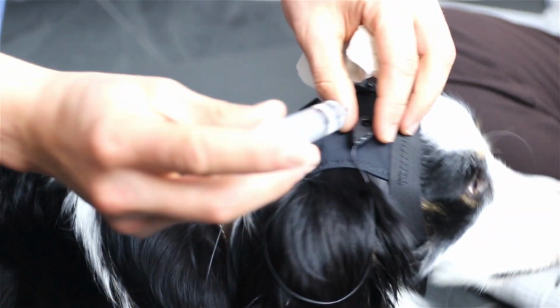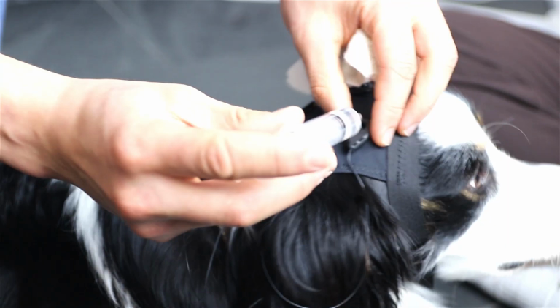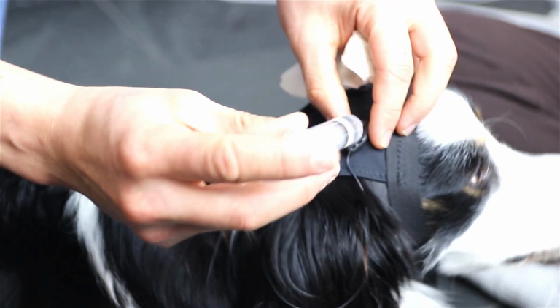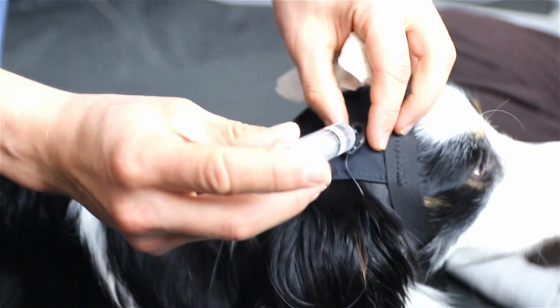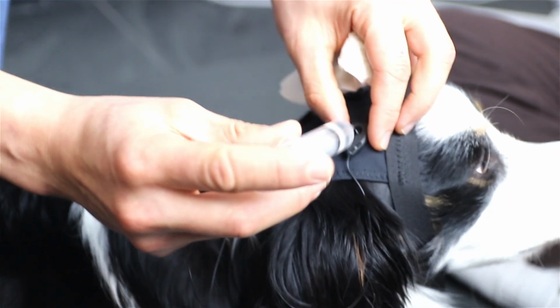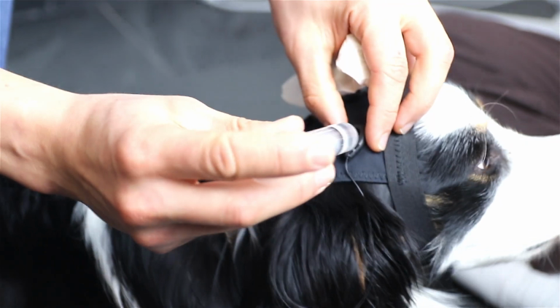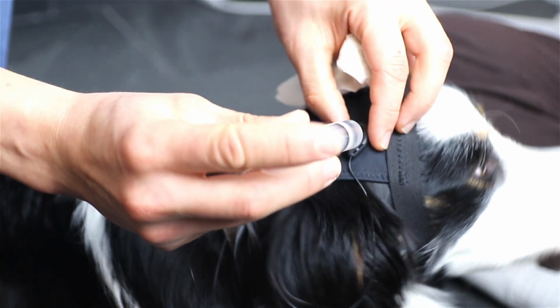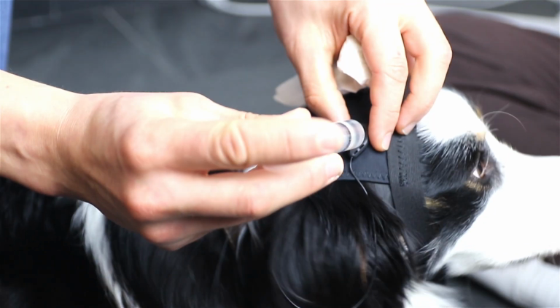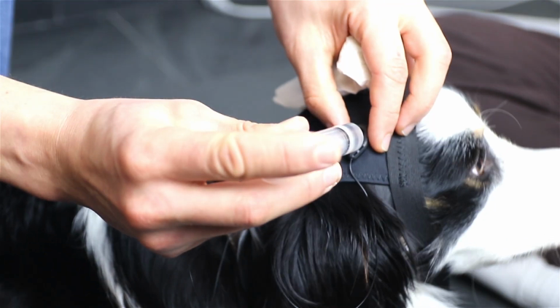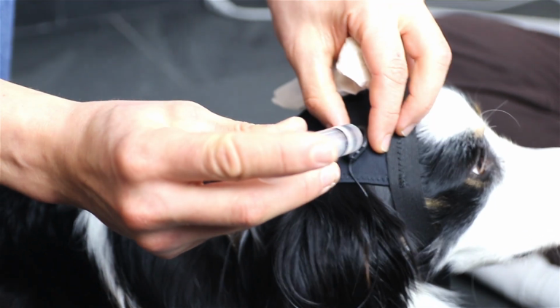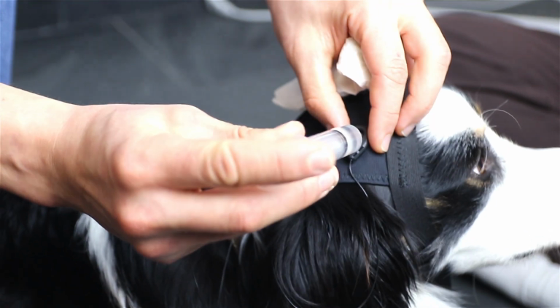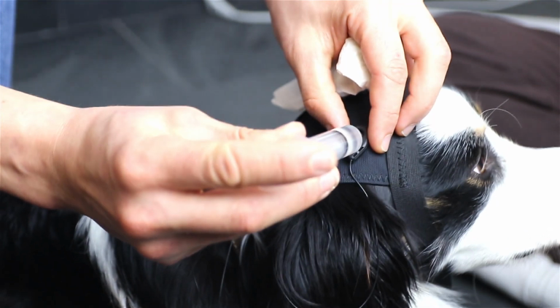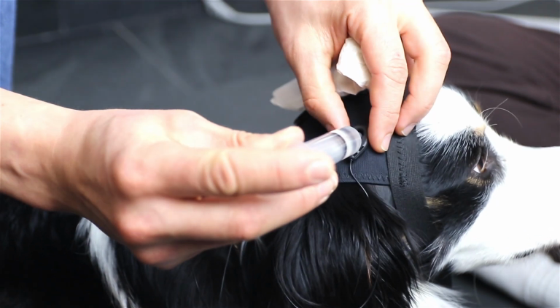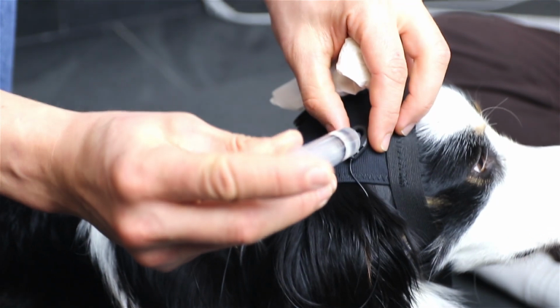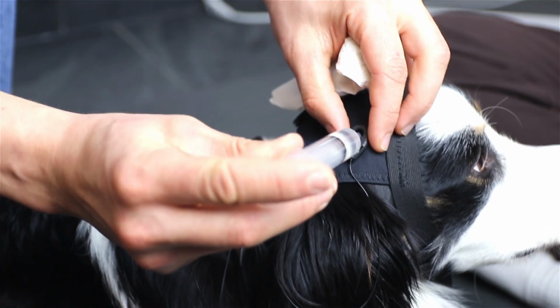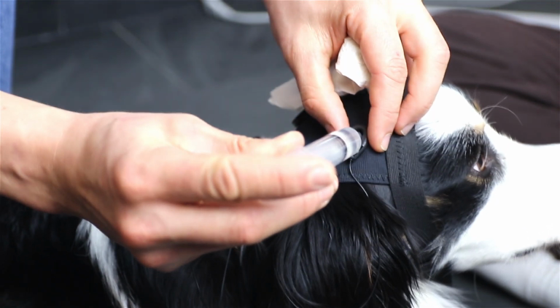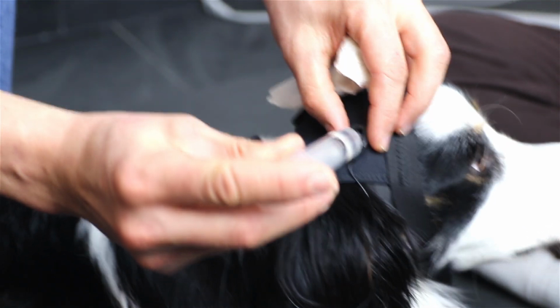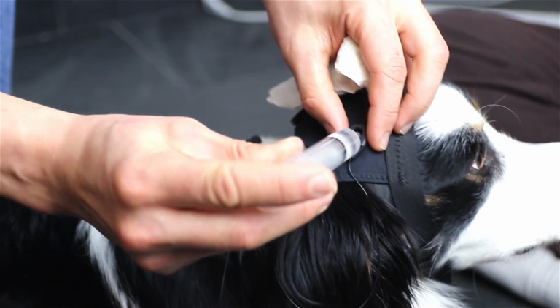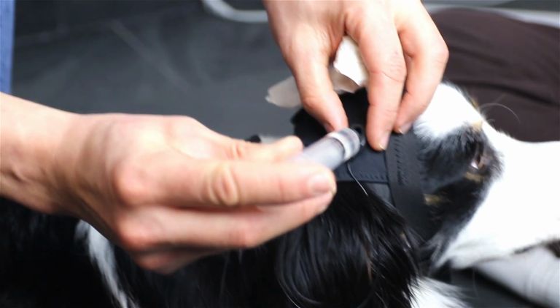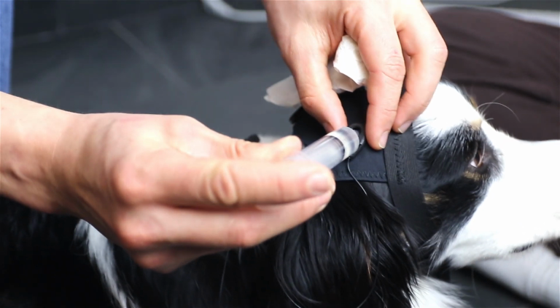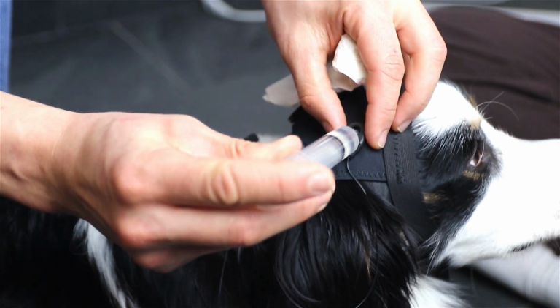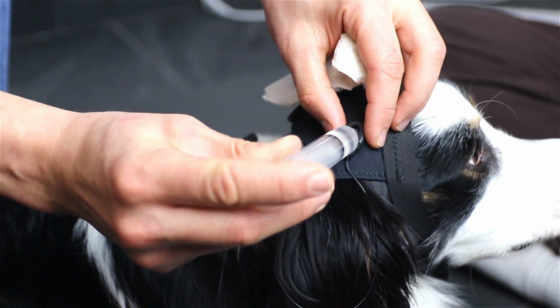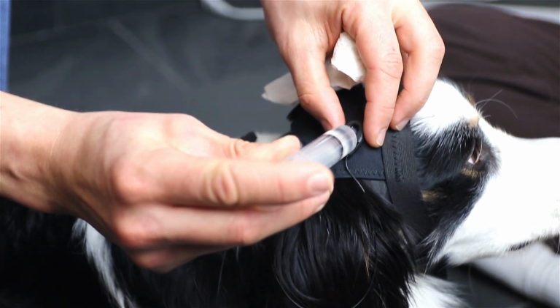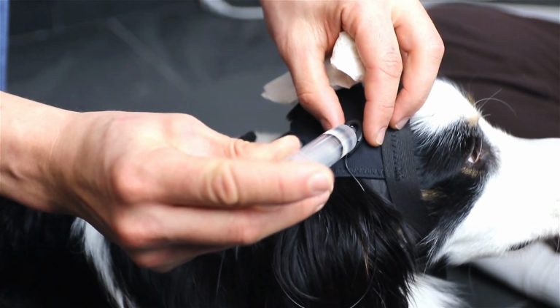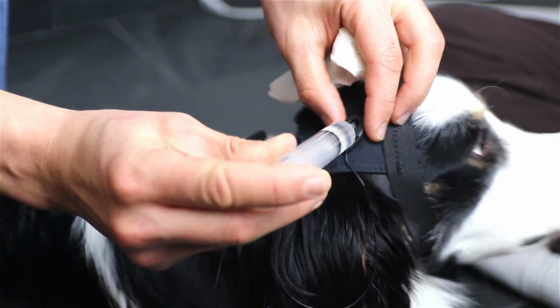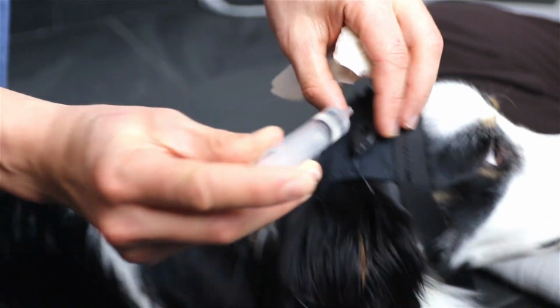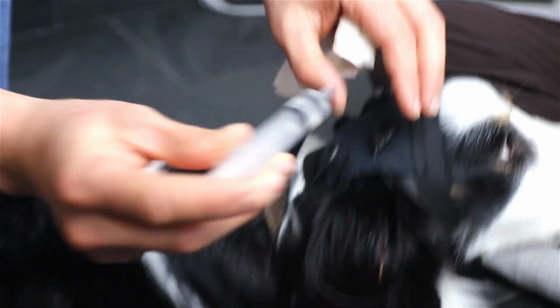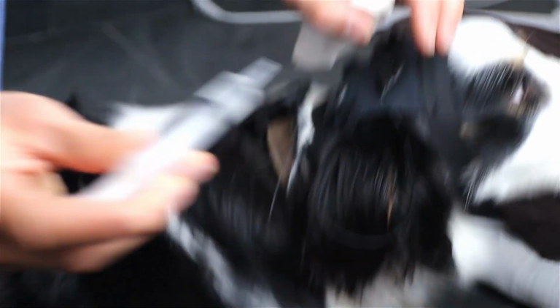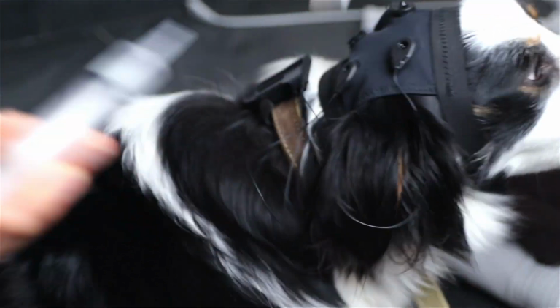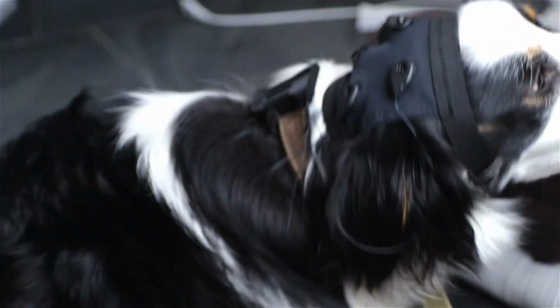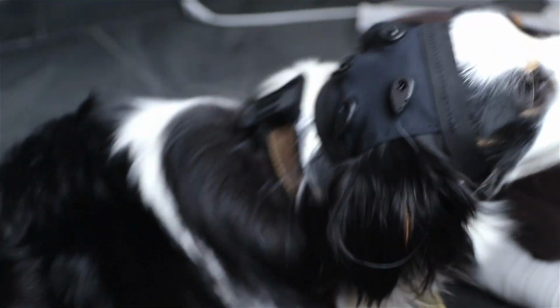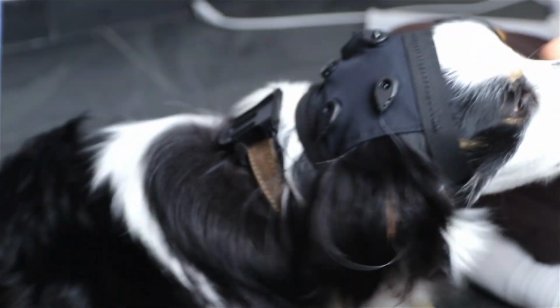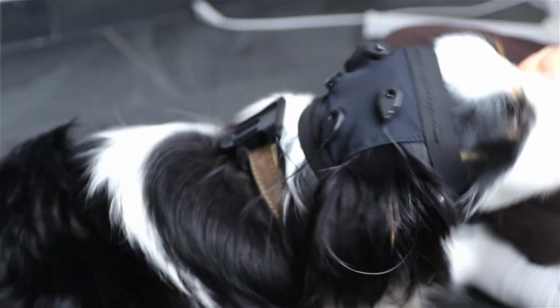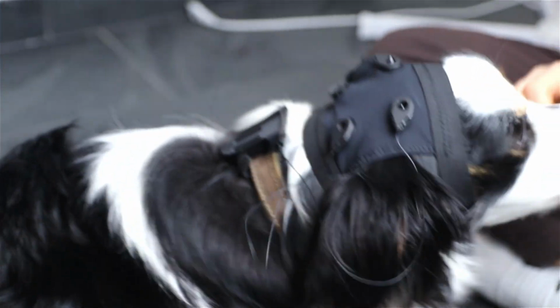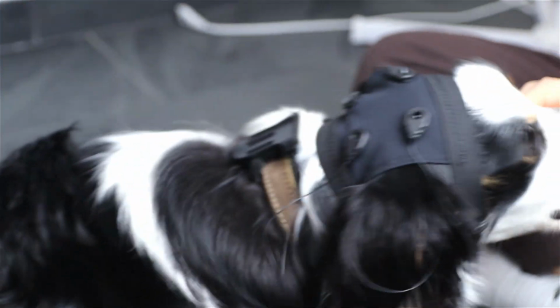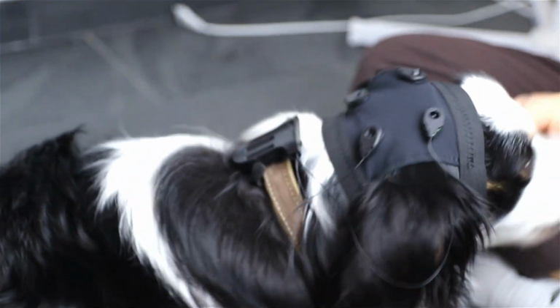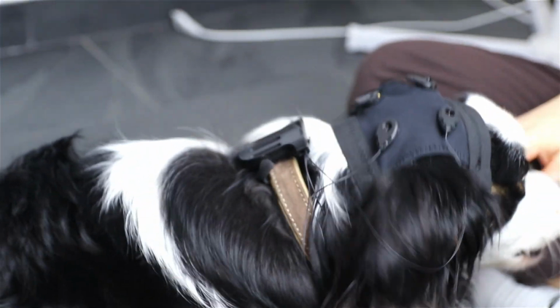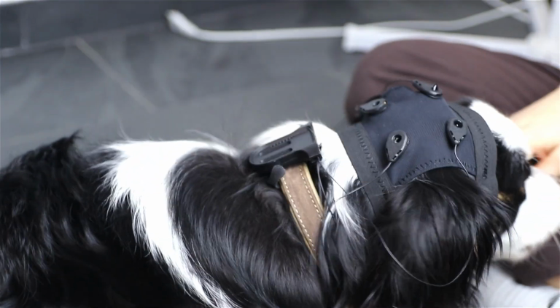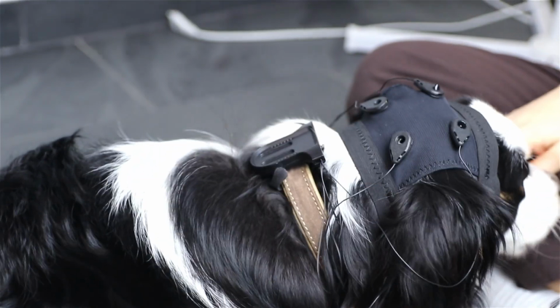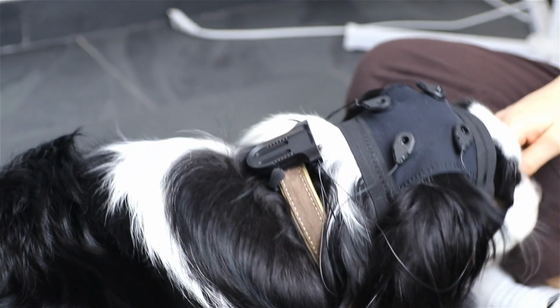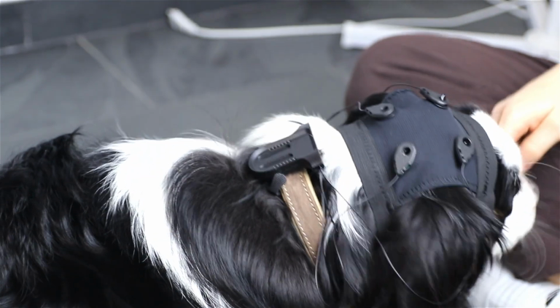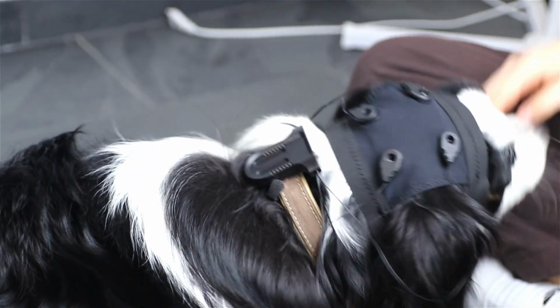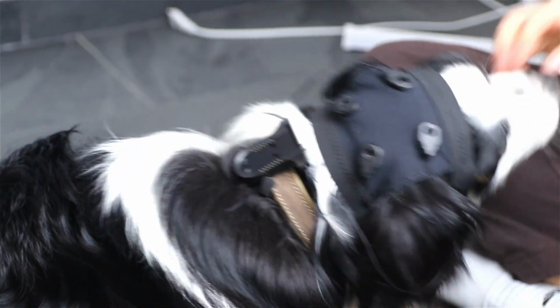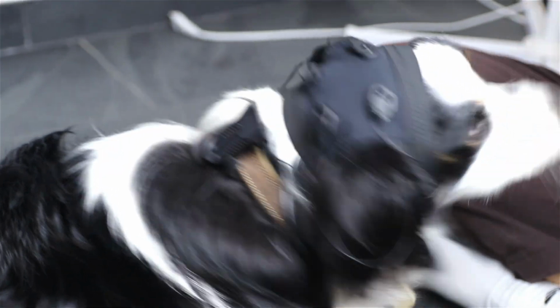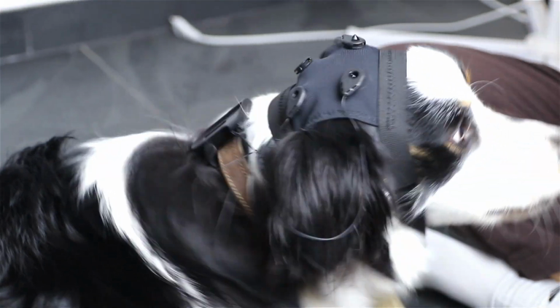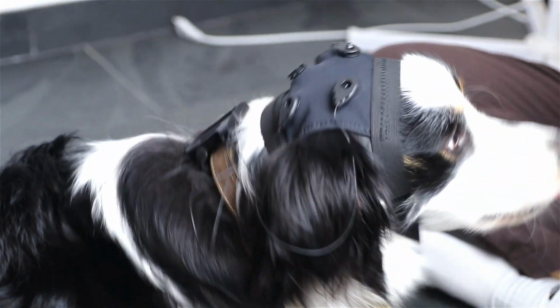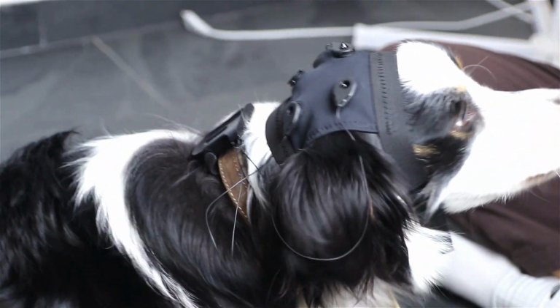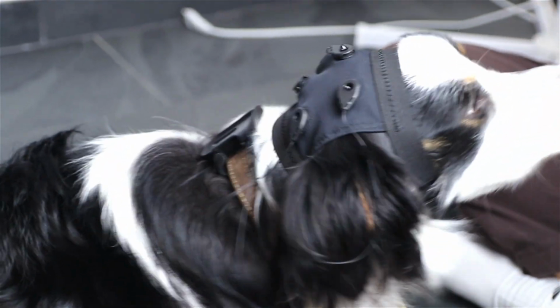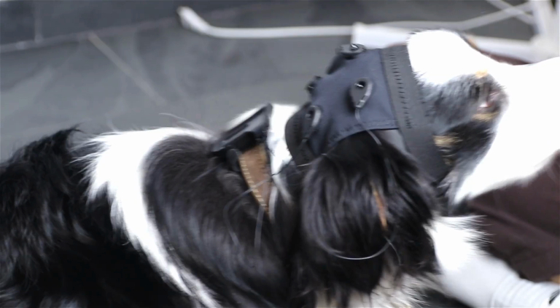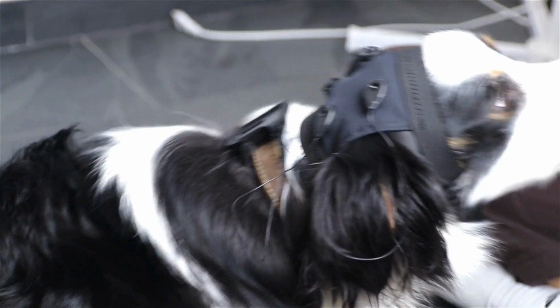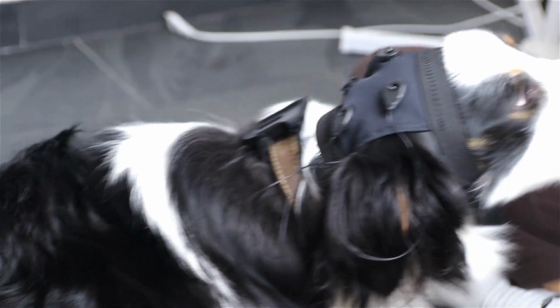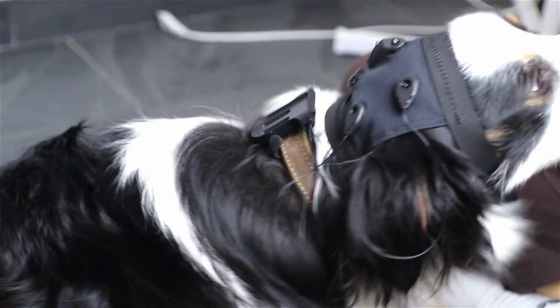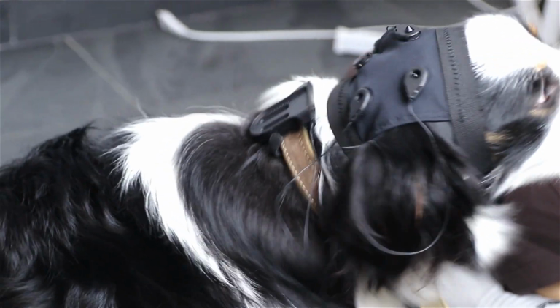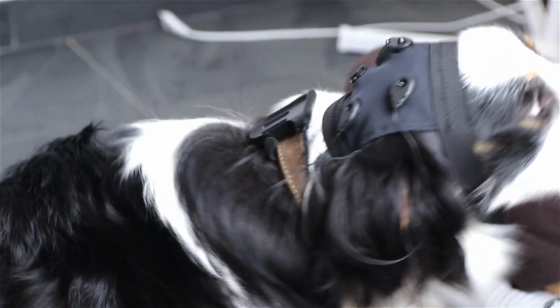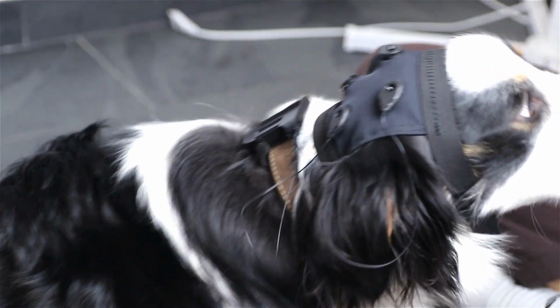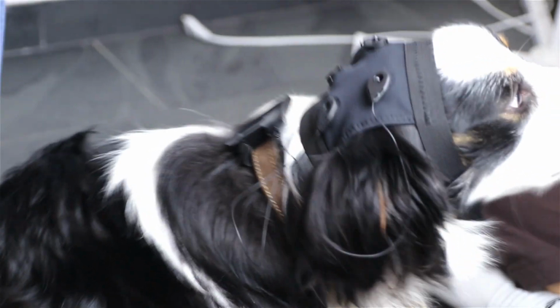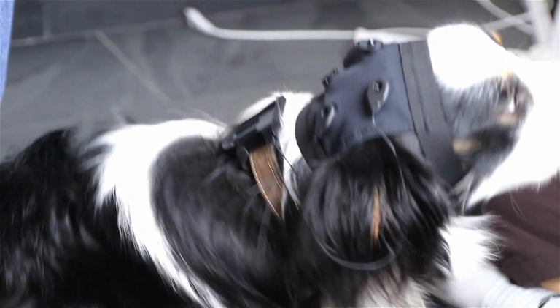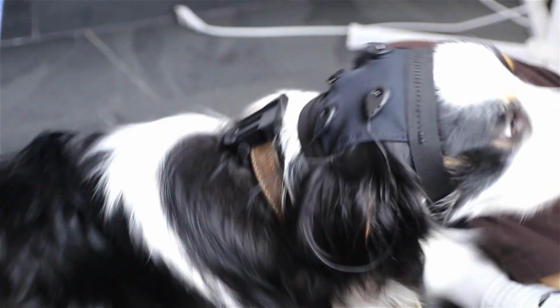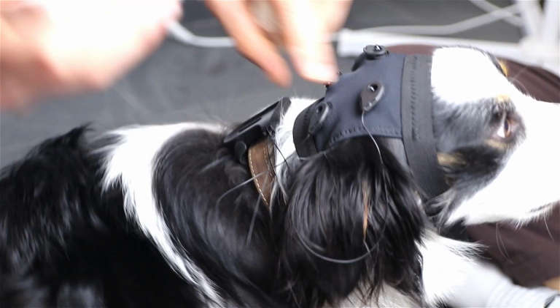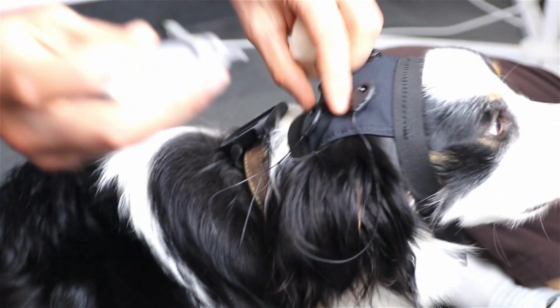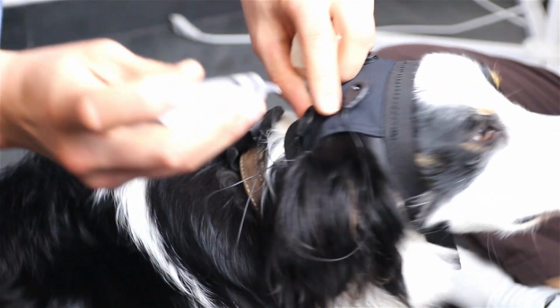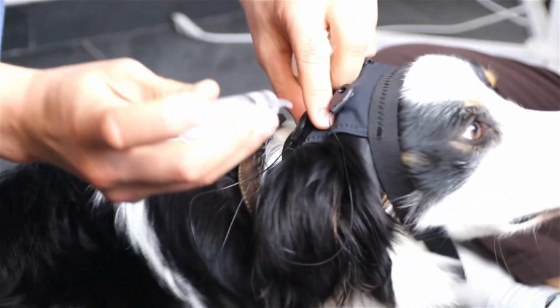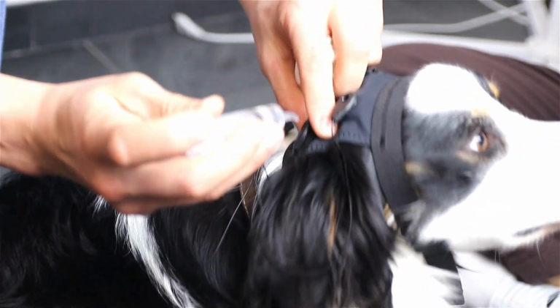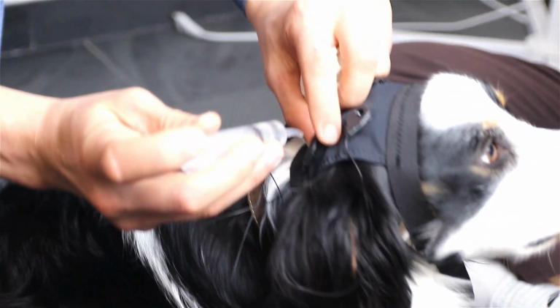Carefully fill each electrode with an appropriate amount of gel to ensure optimal conductivity and reliable signal transmission.